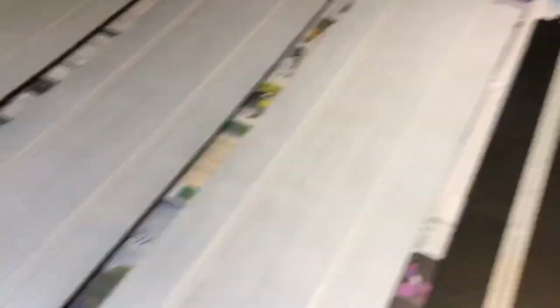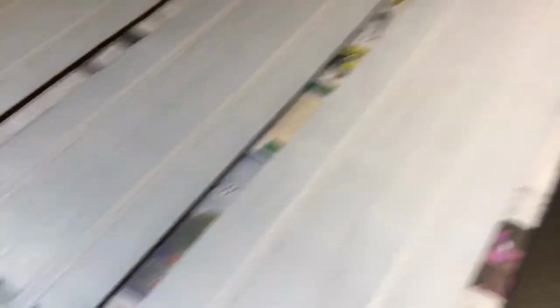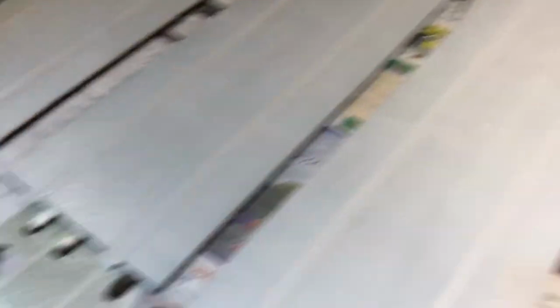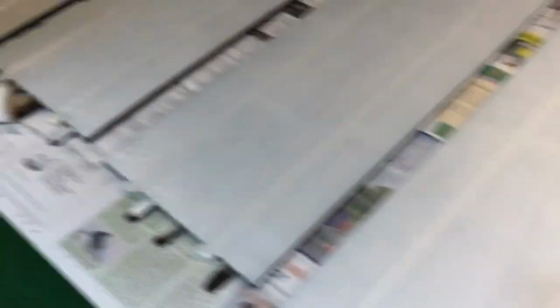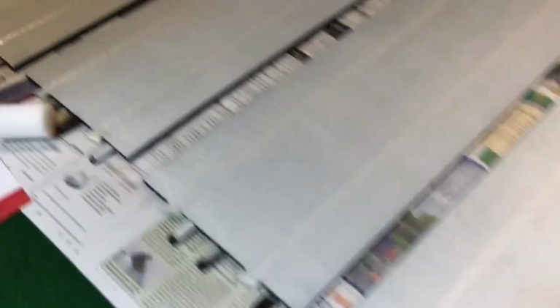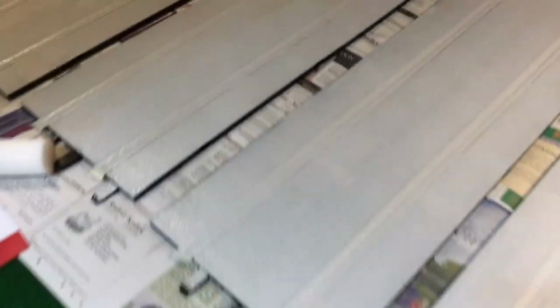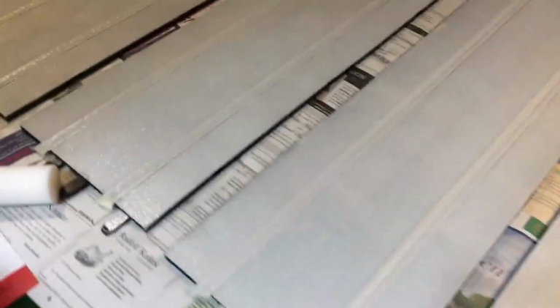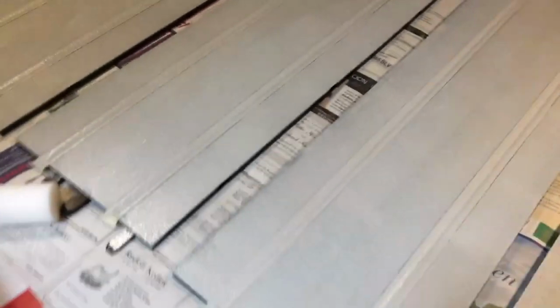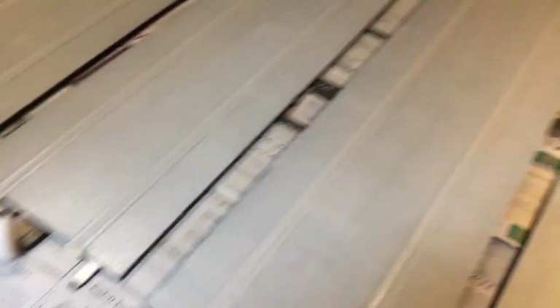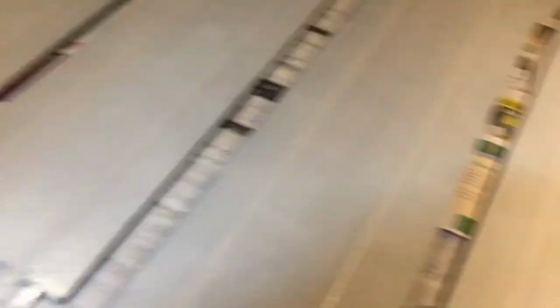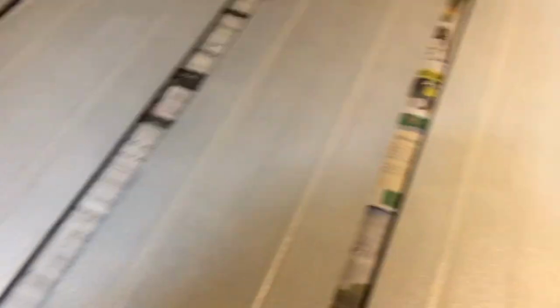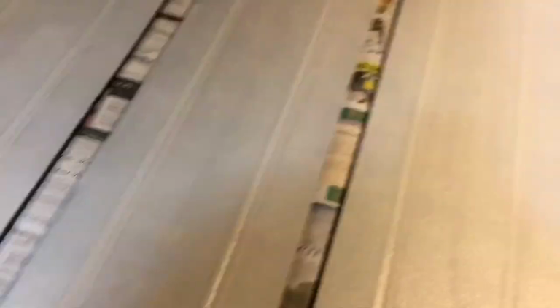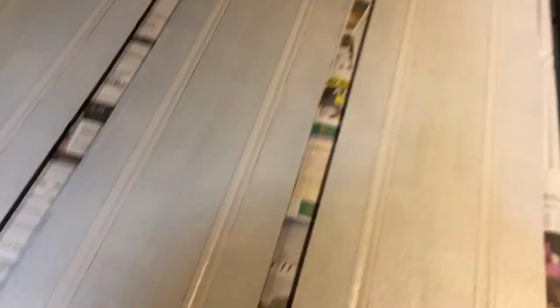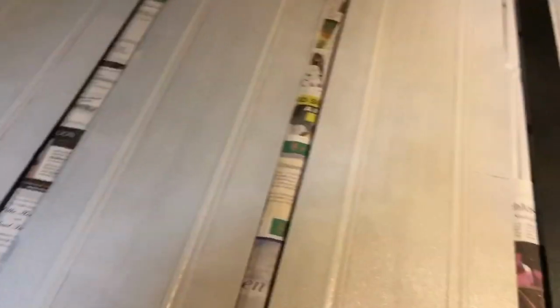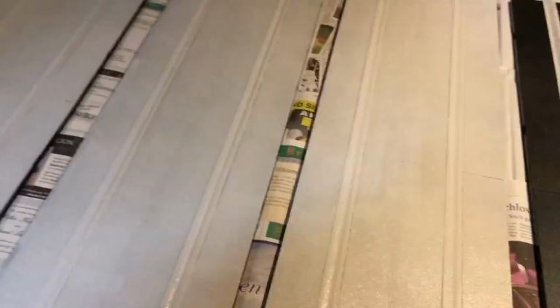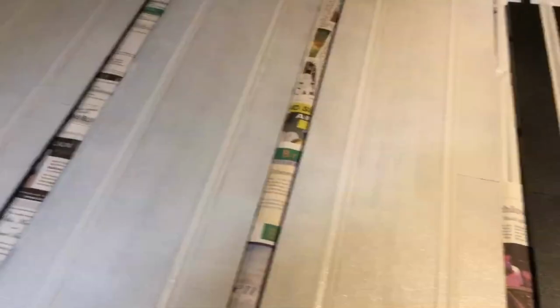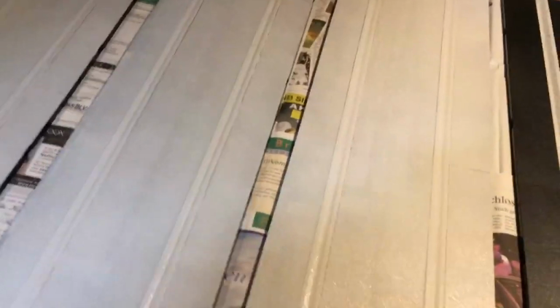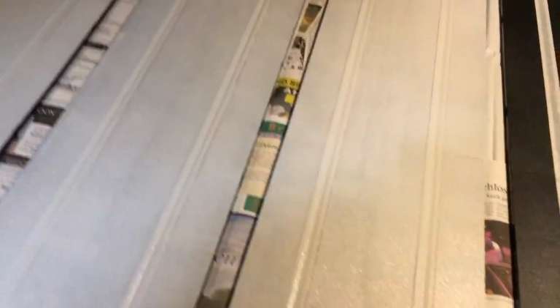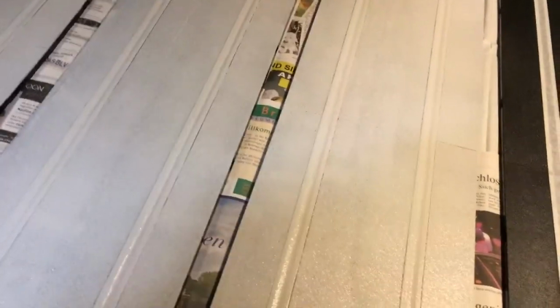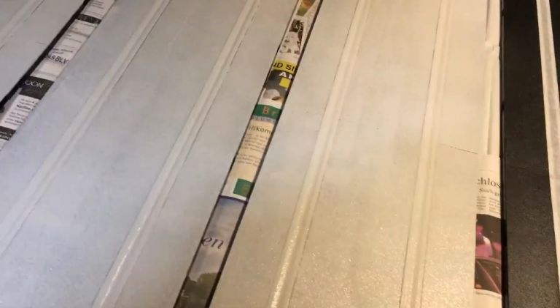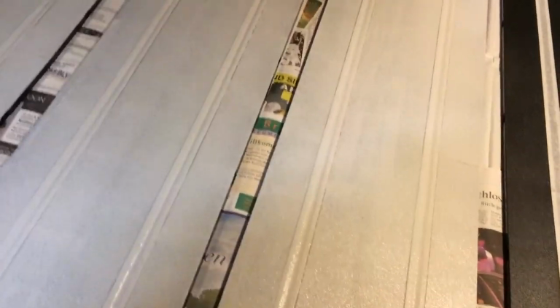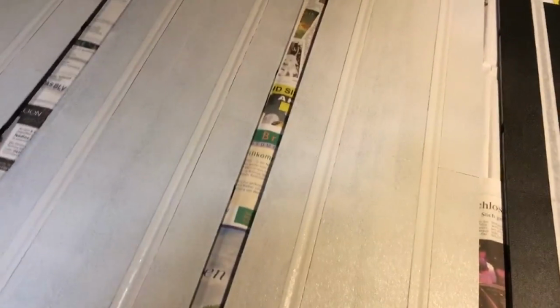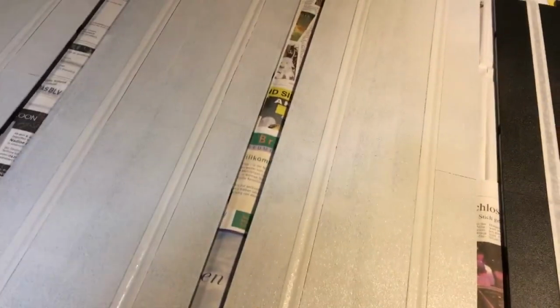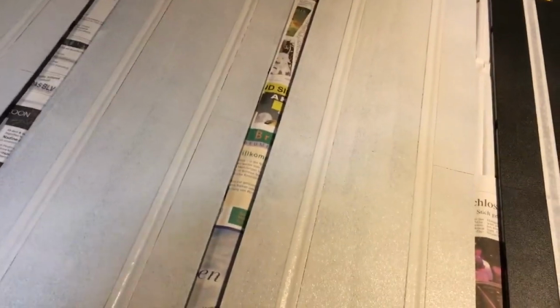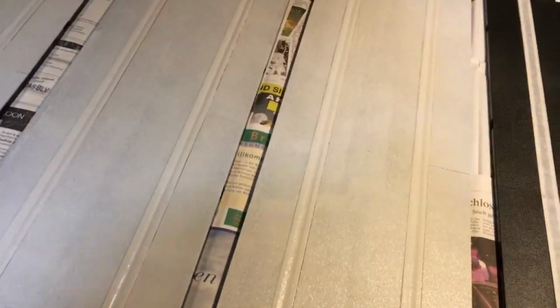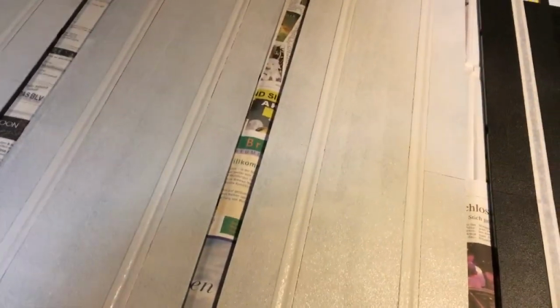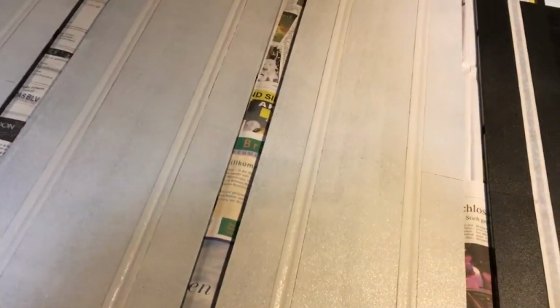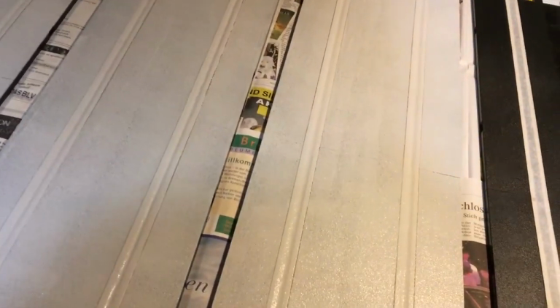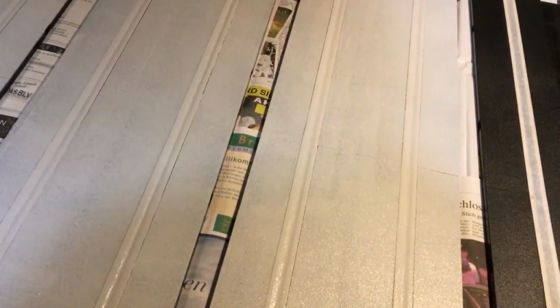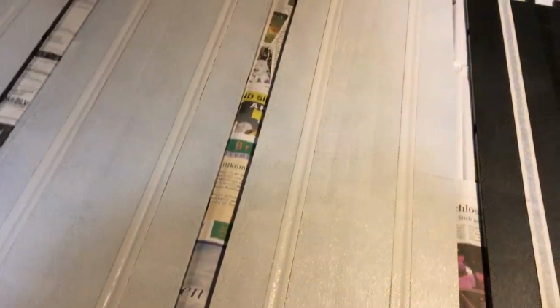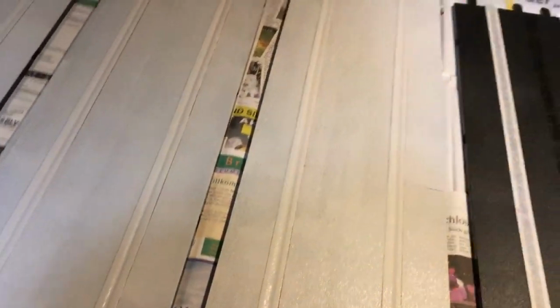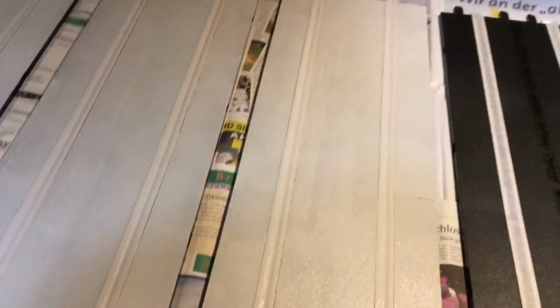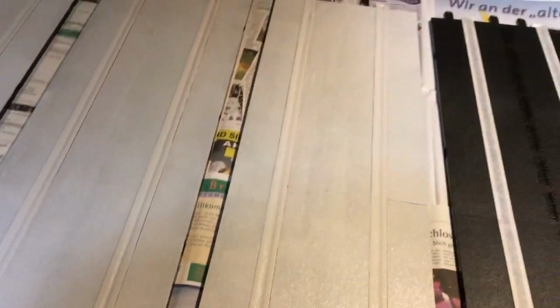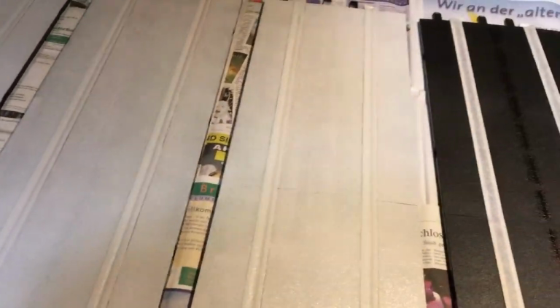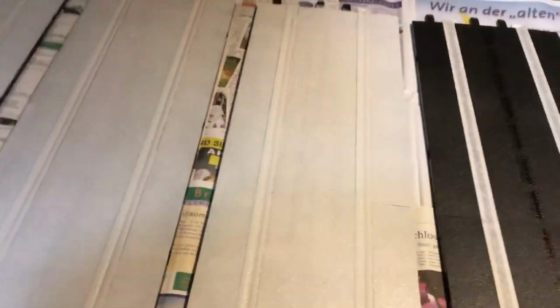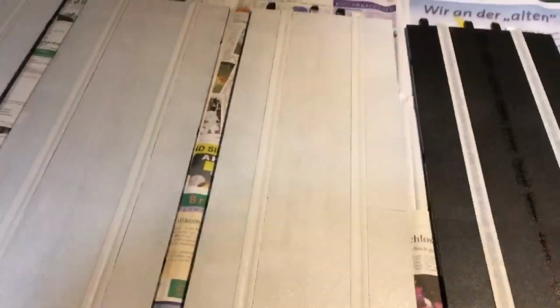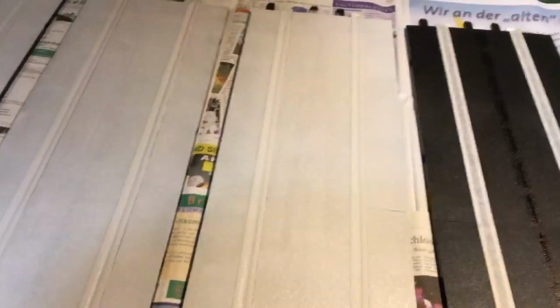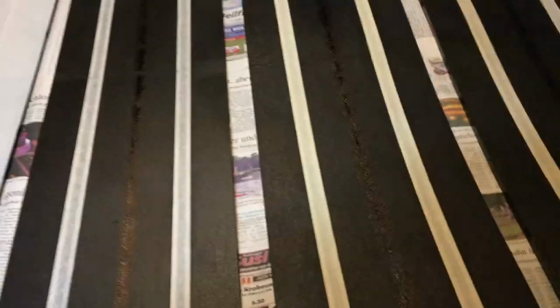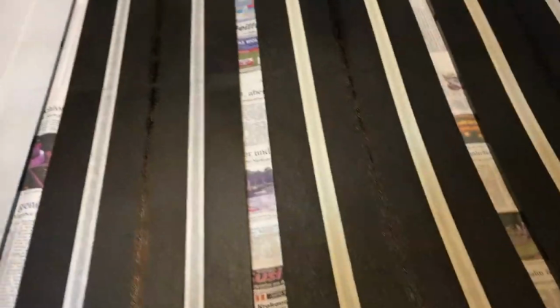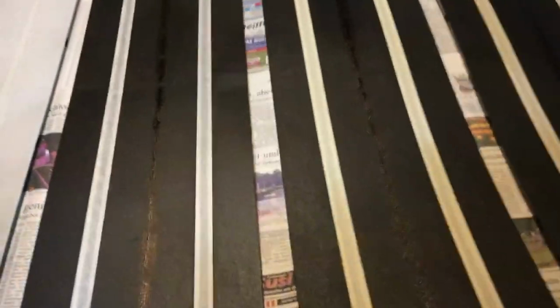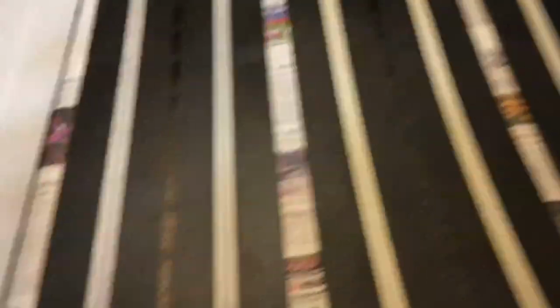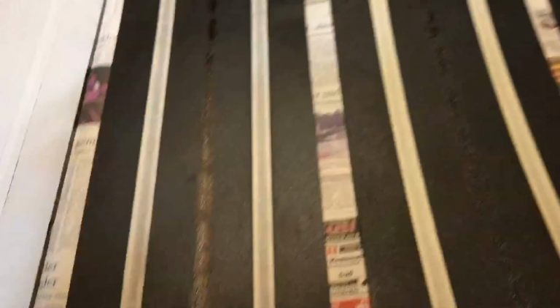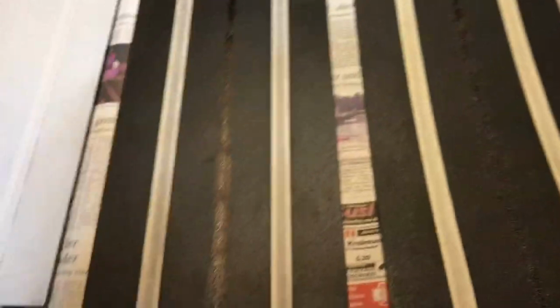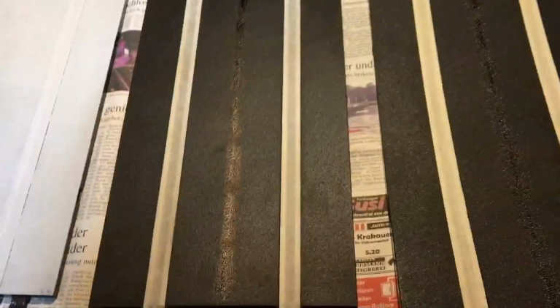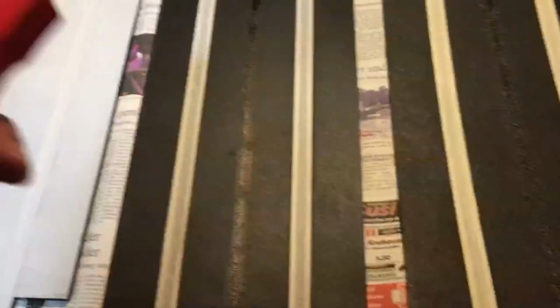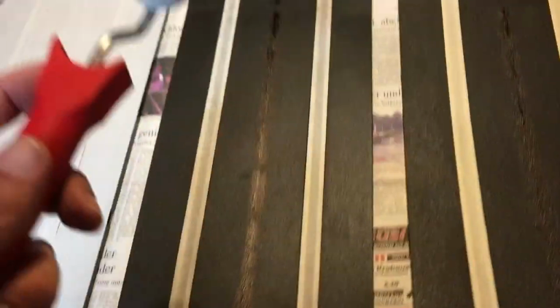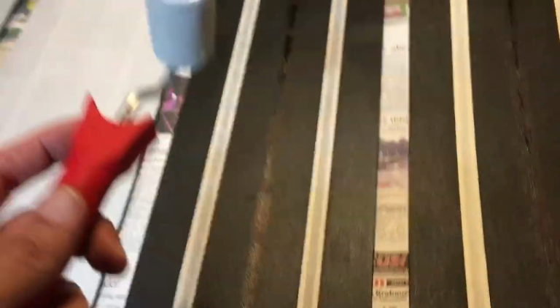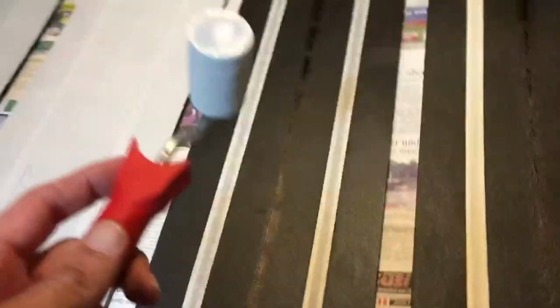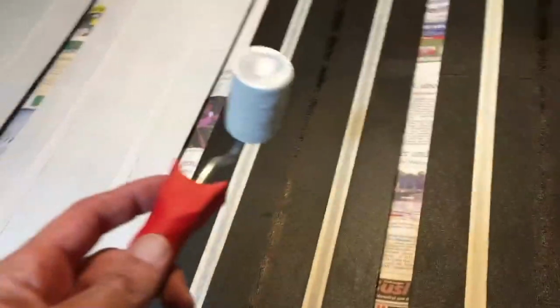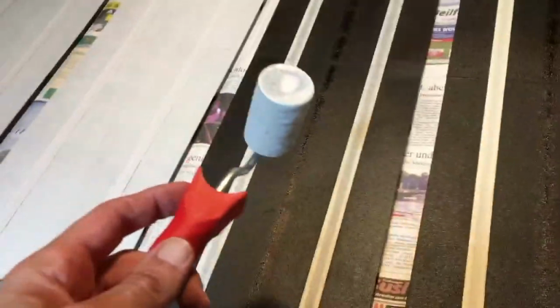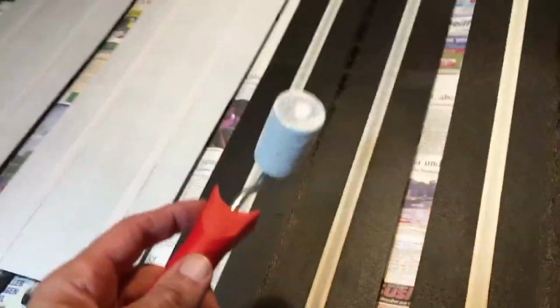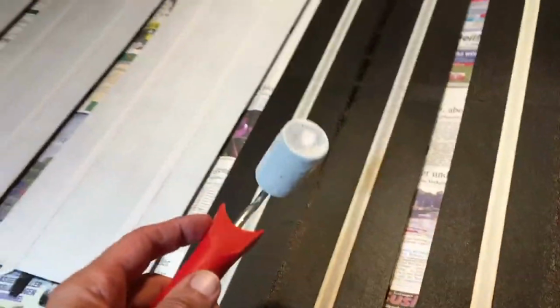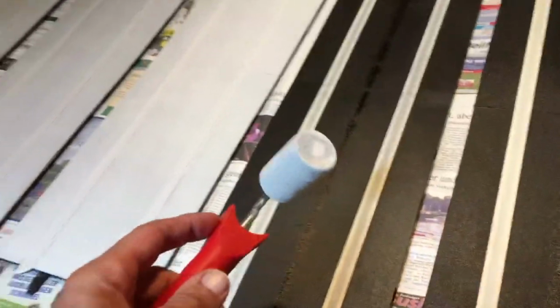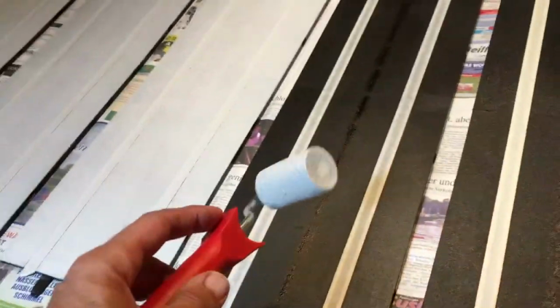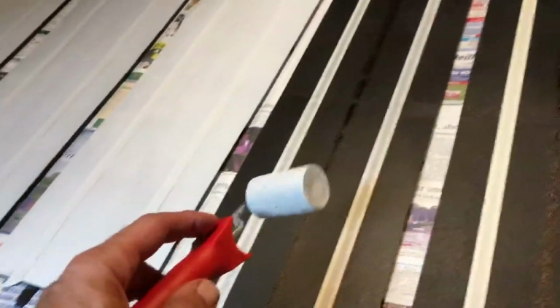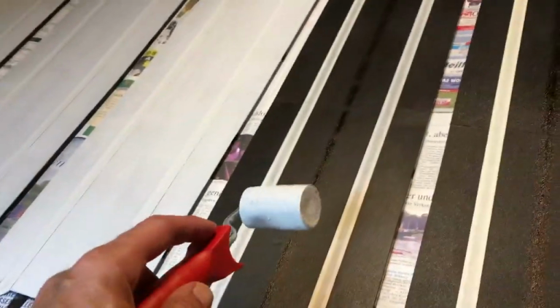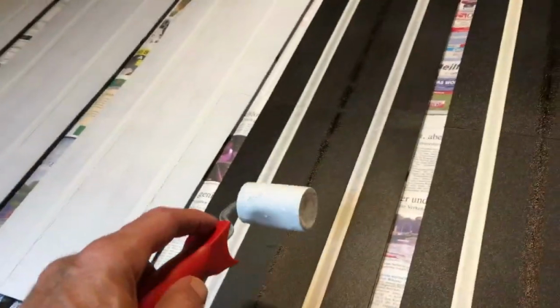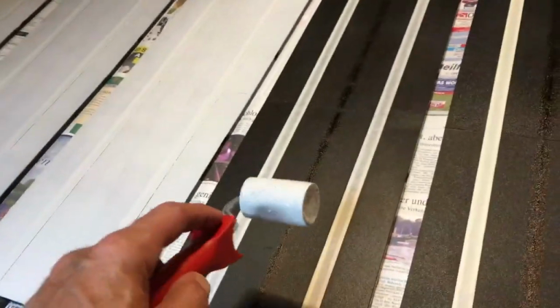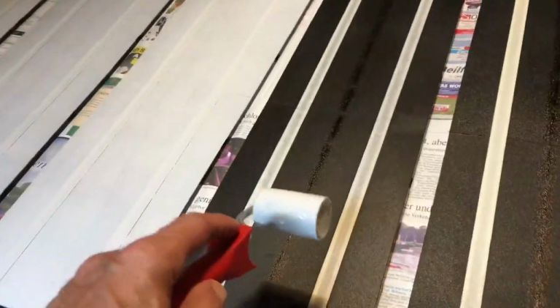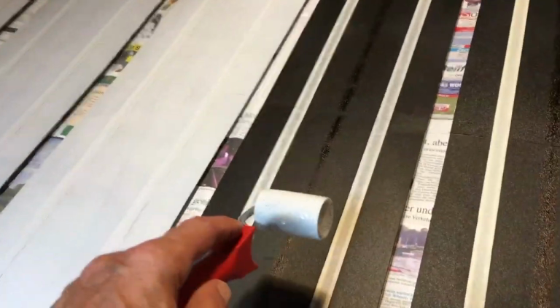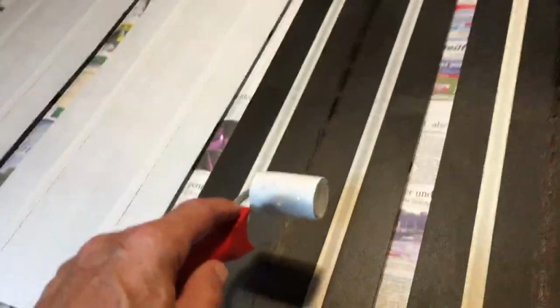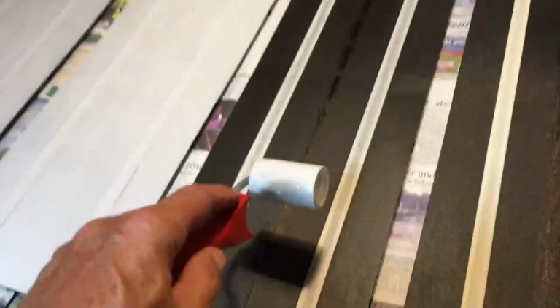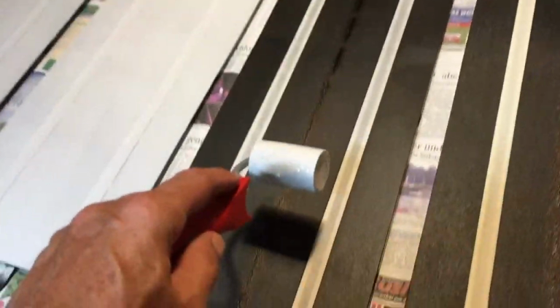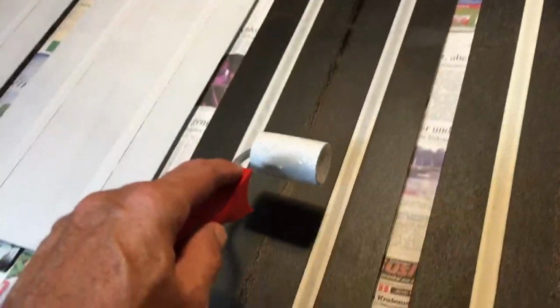This is the first coat. It works pretty good.